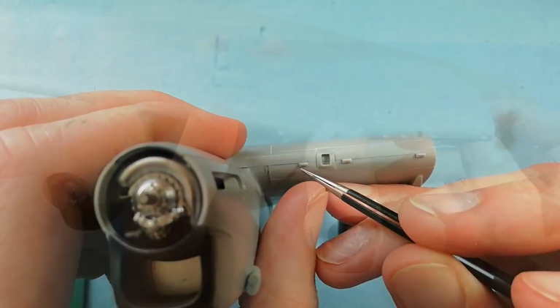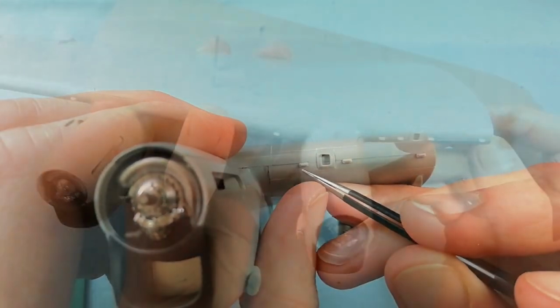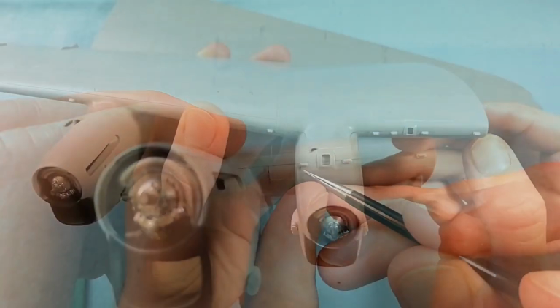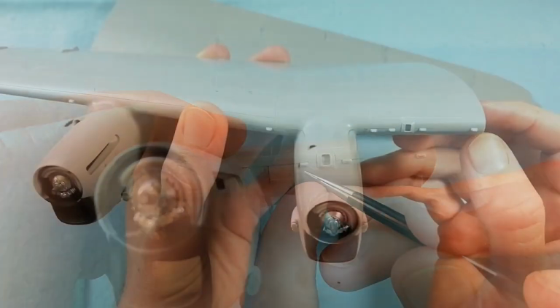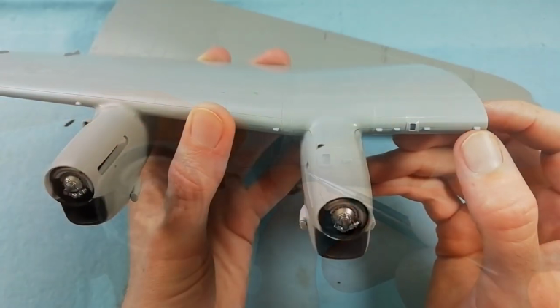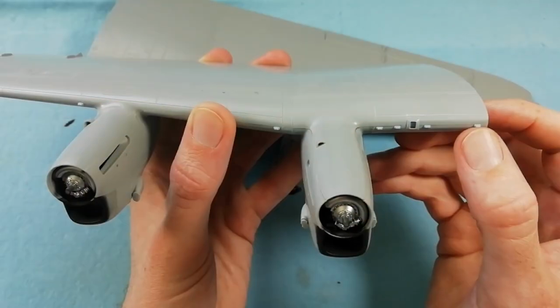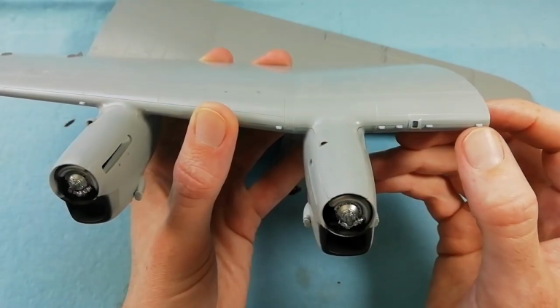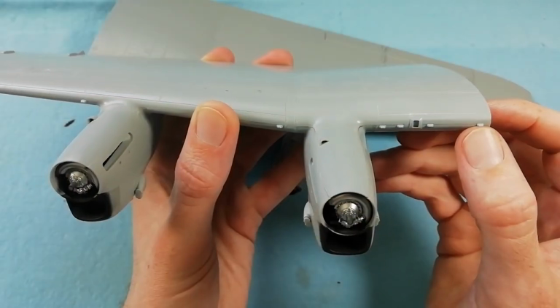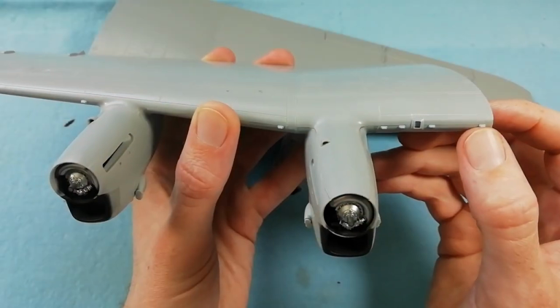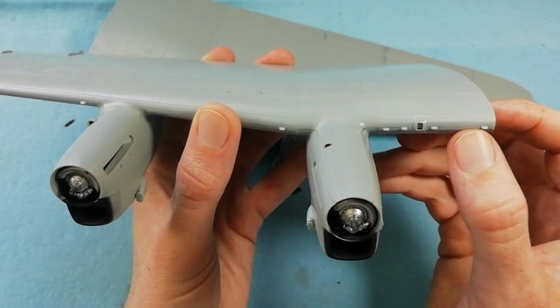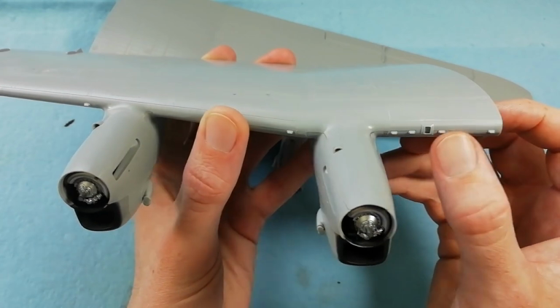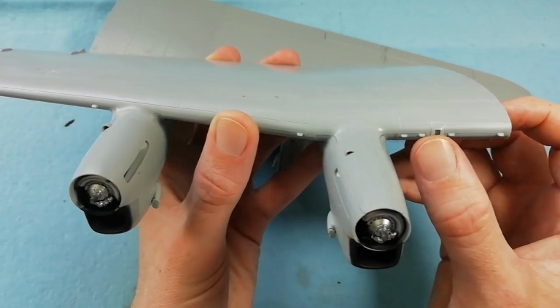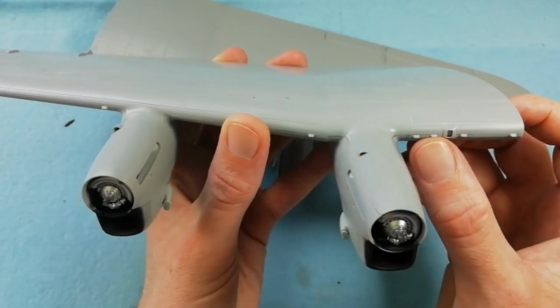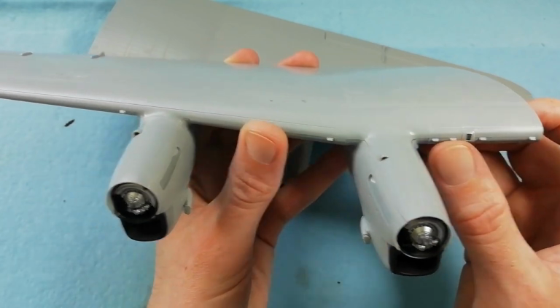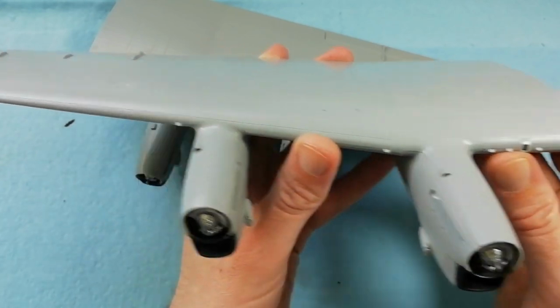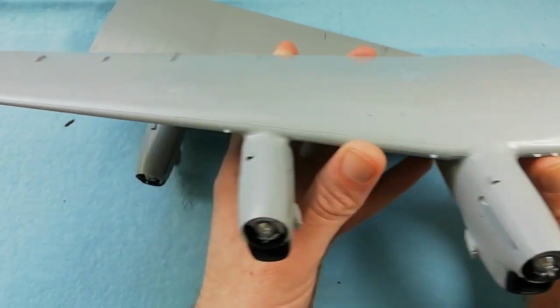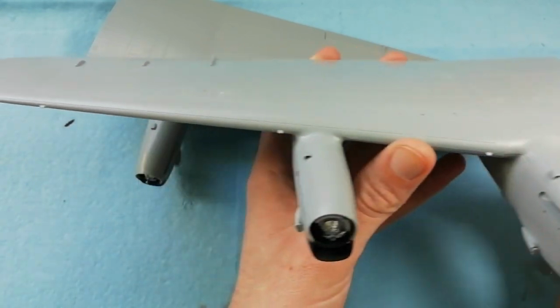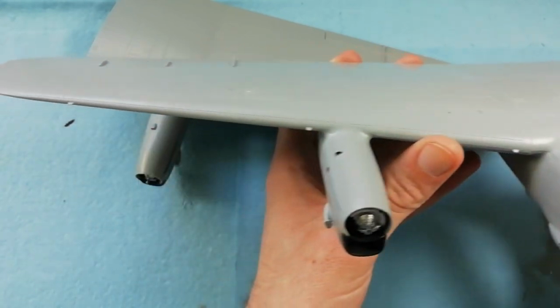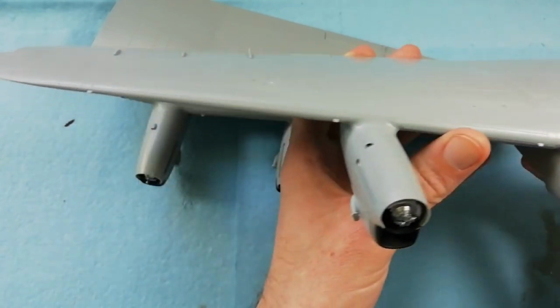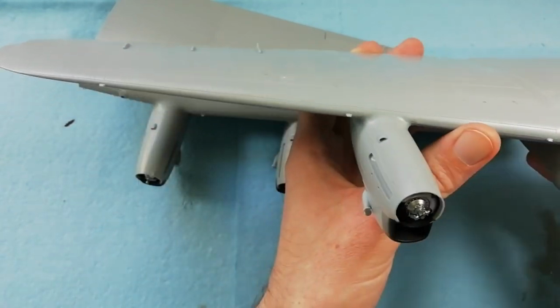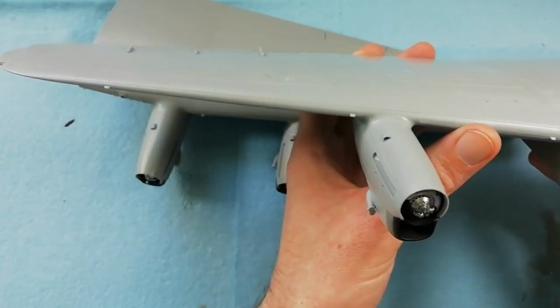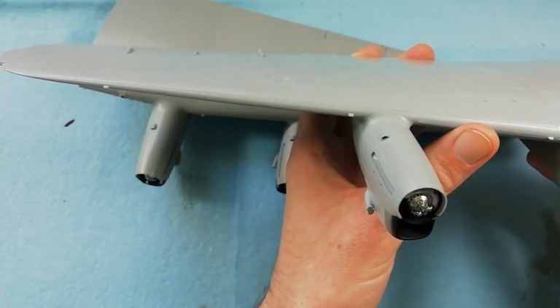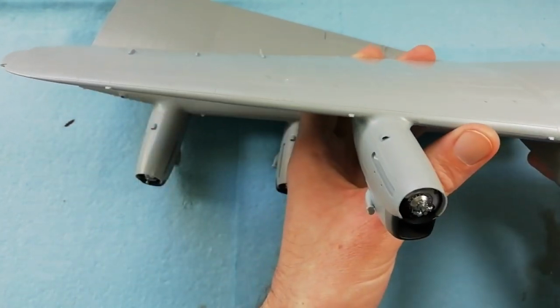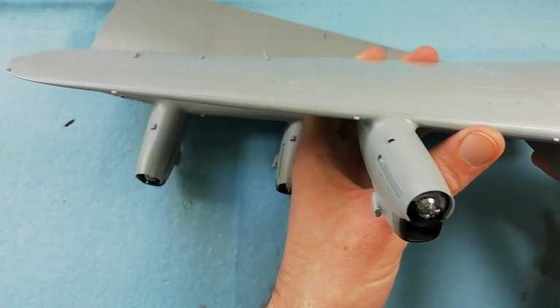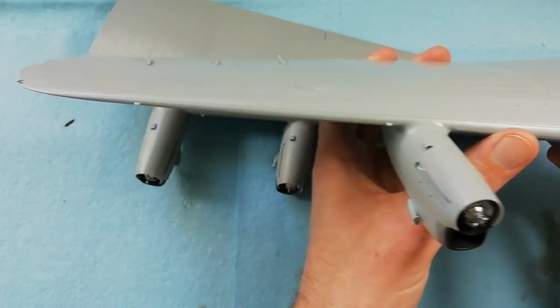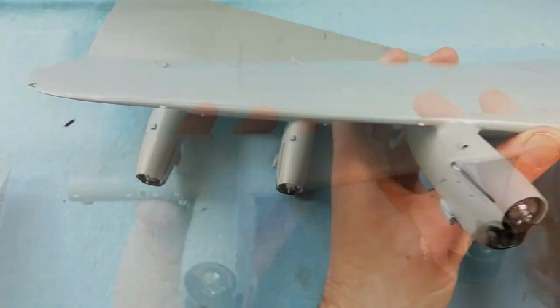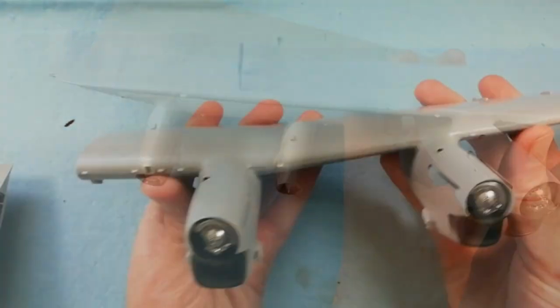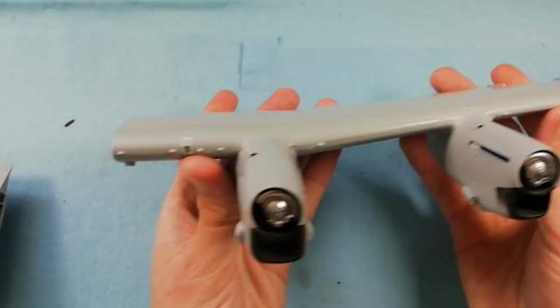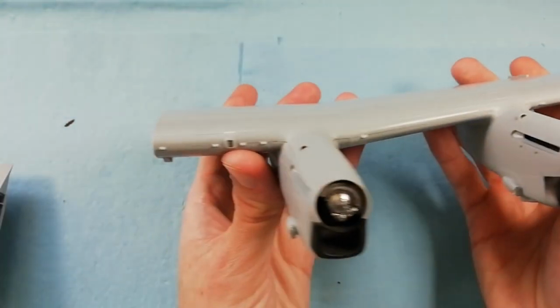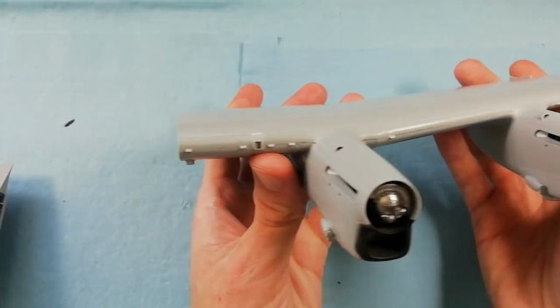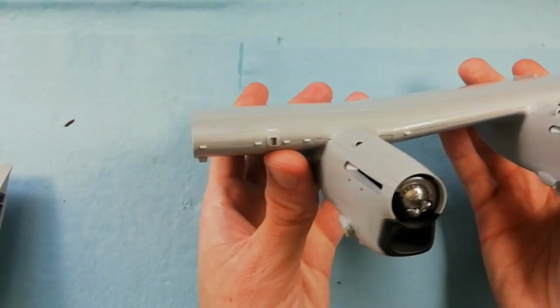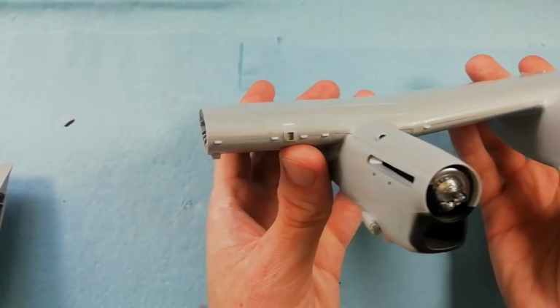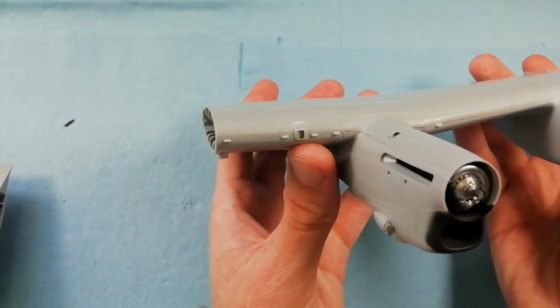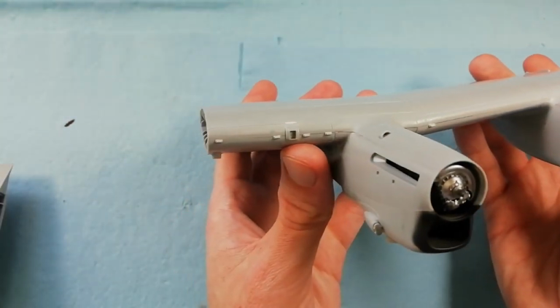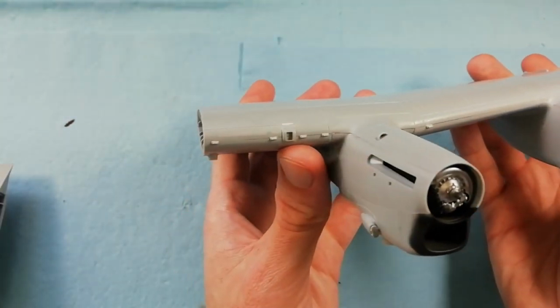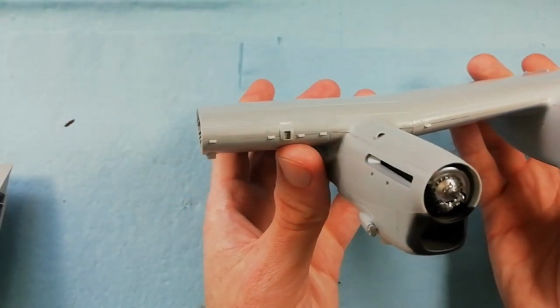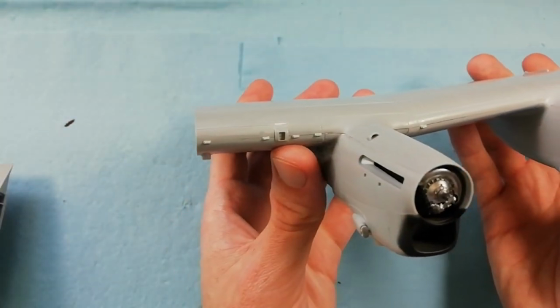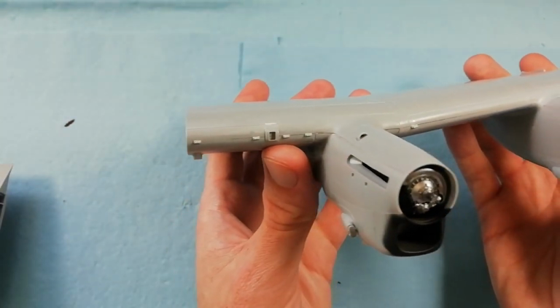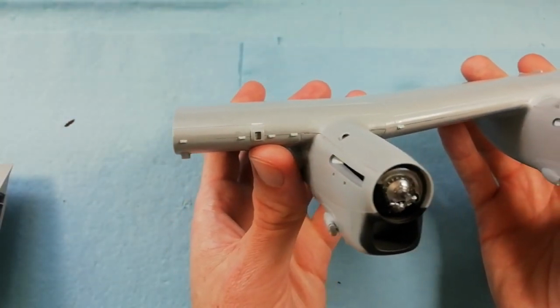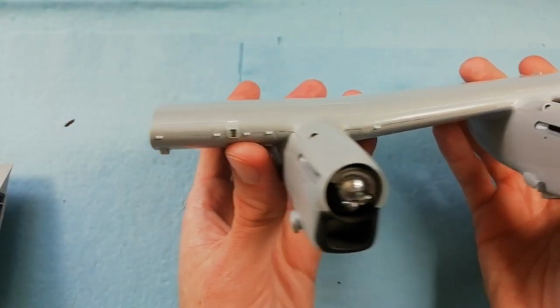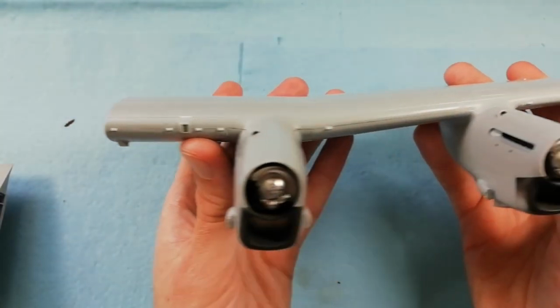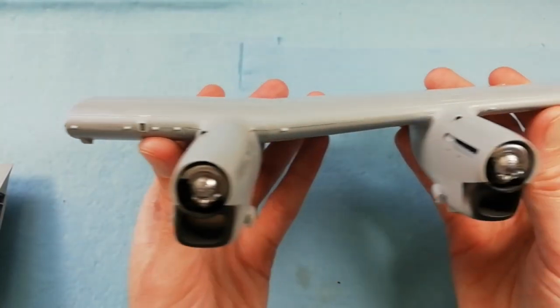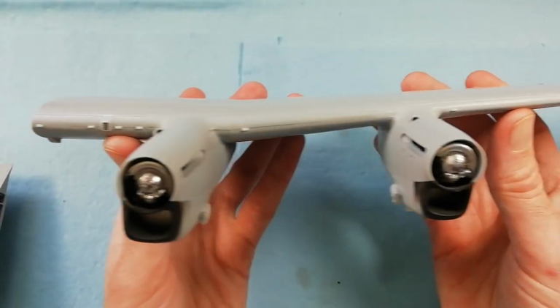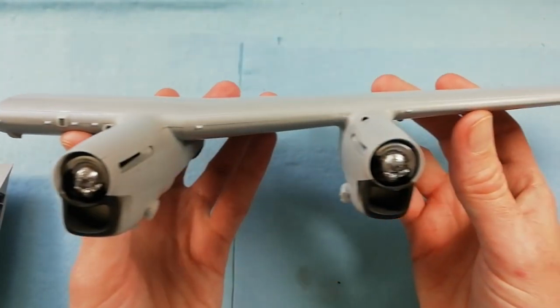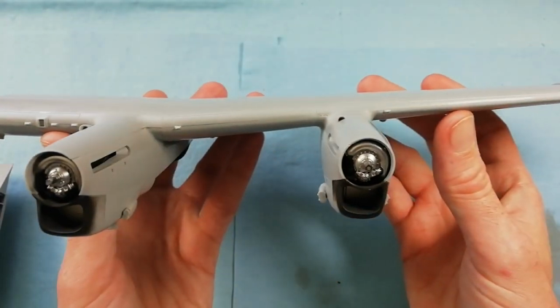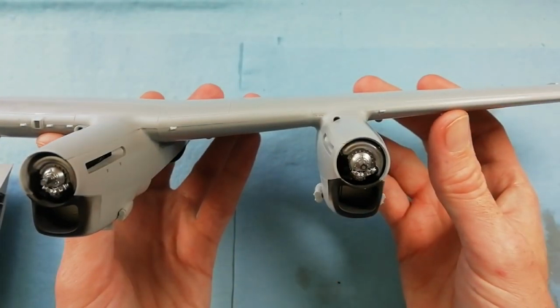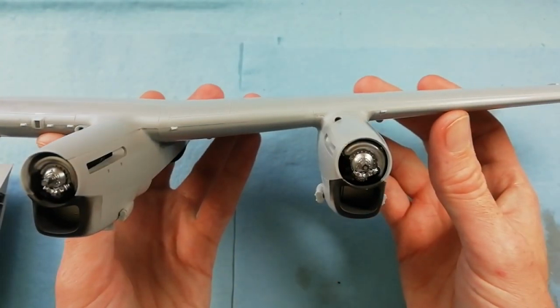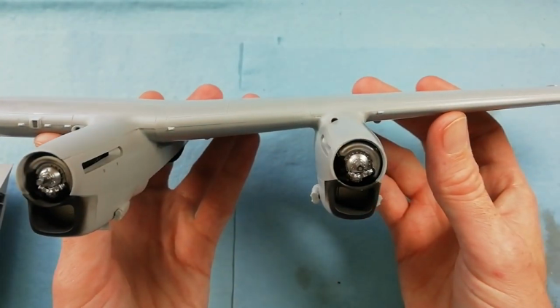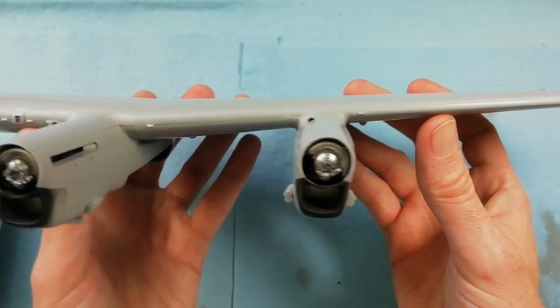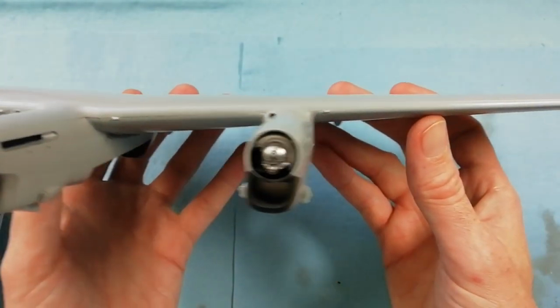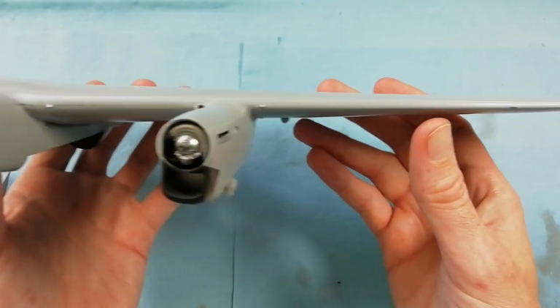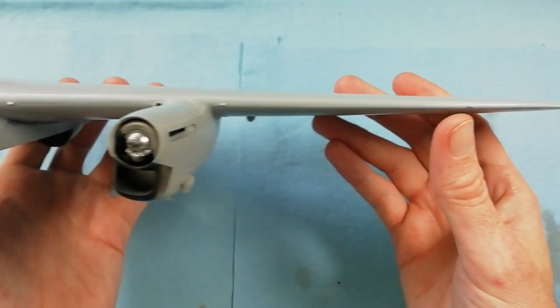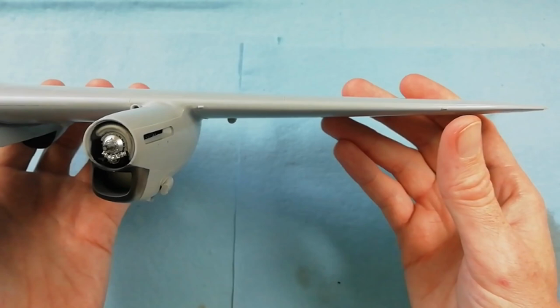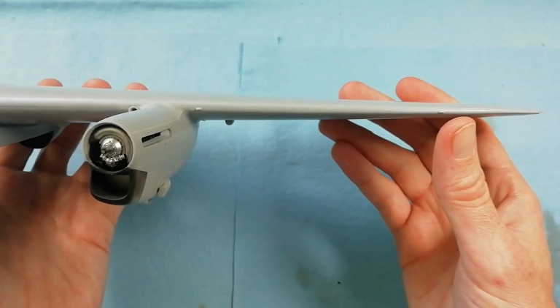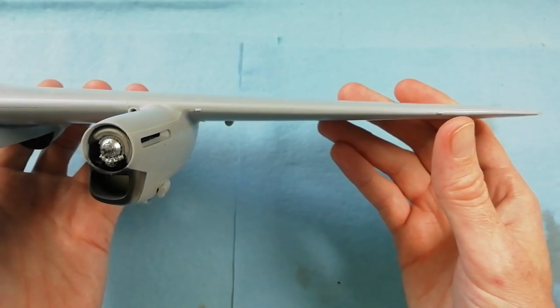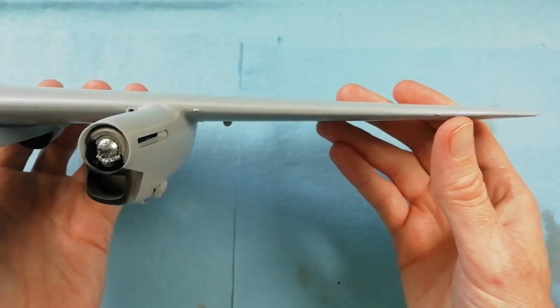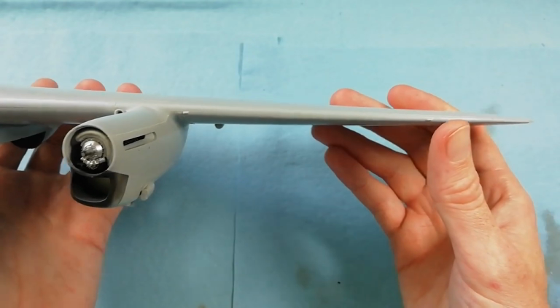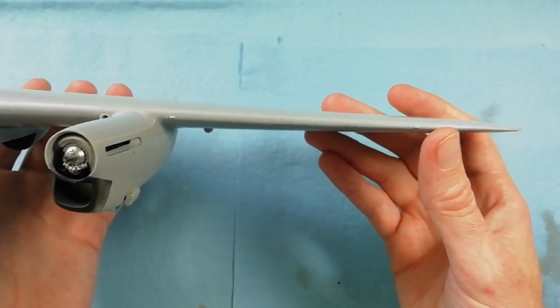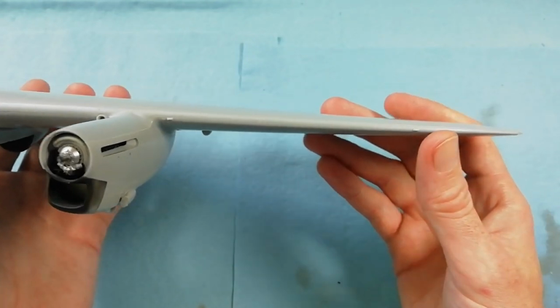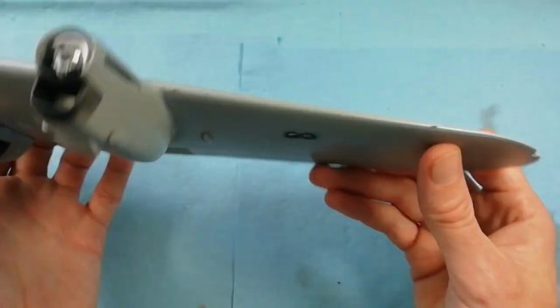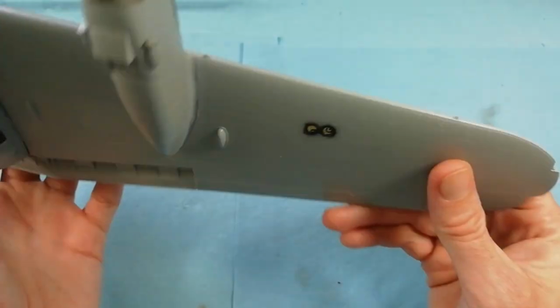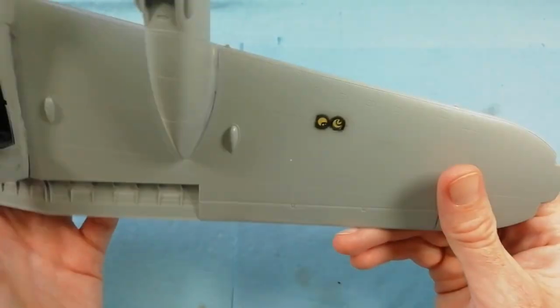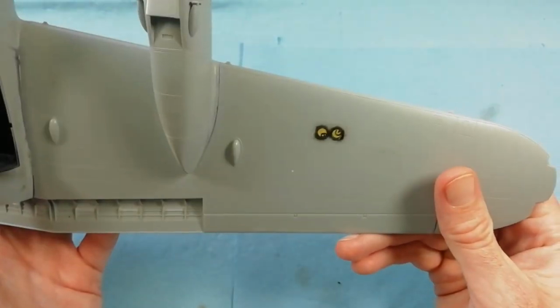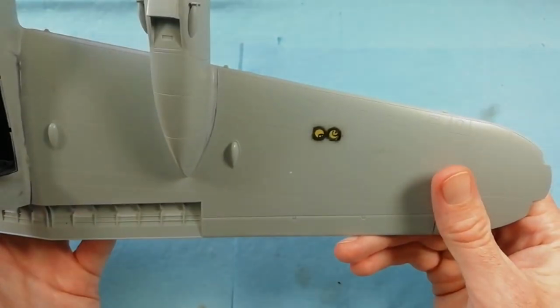We've done the leading edges of both wings - quite happy with how that's turned out. We've also masked up the landing lights using the mask set.